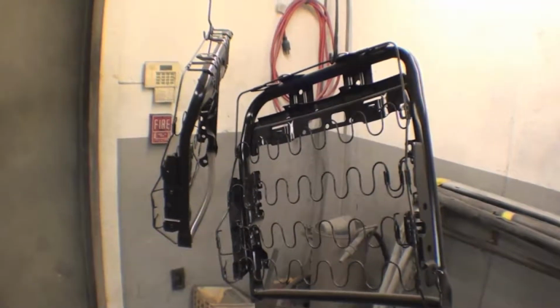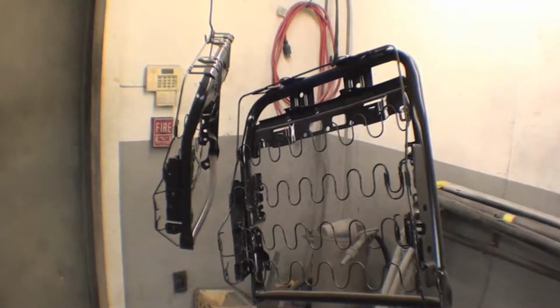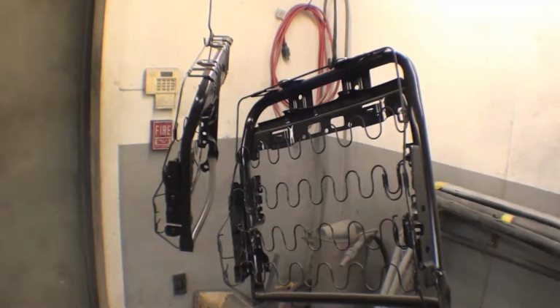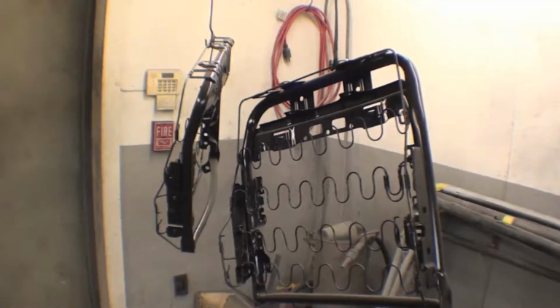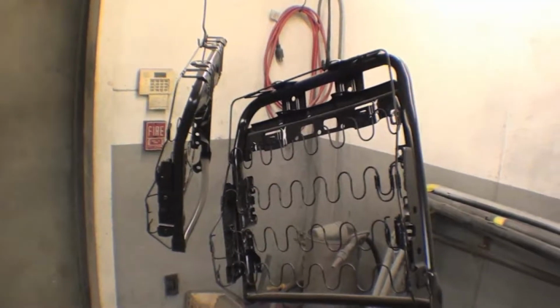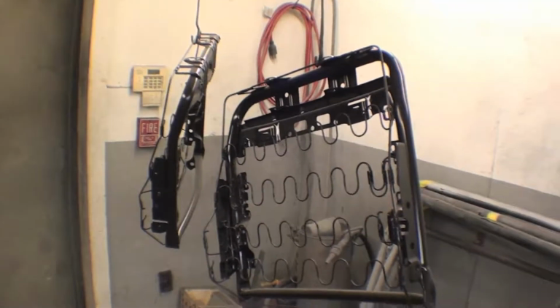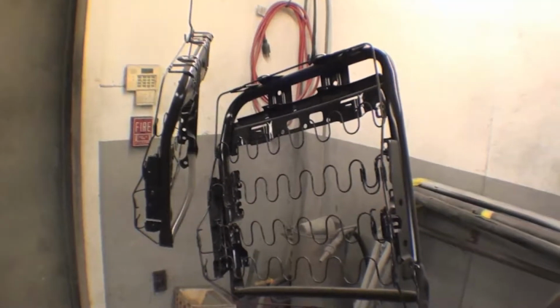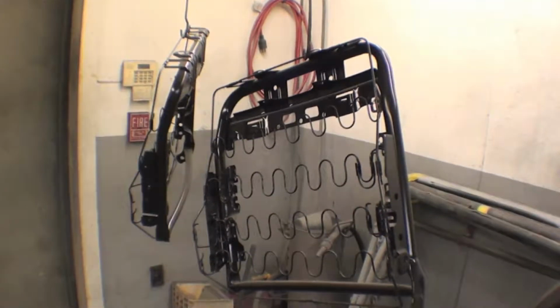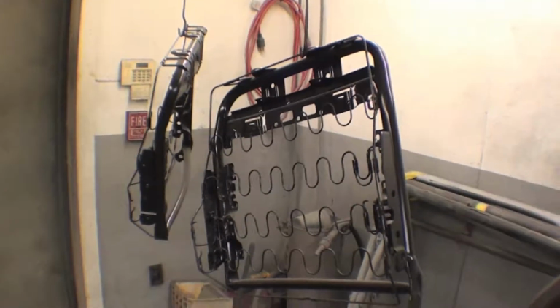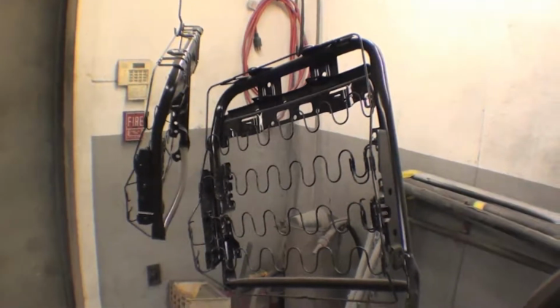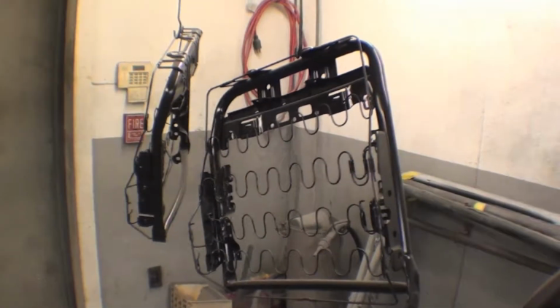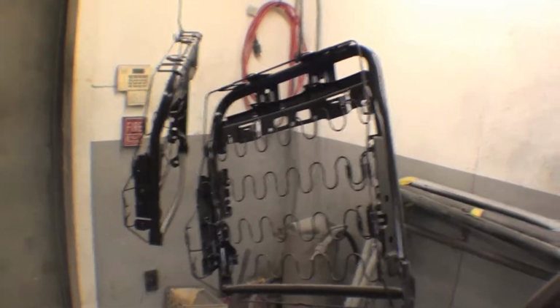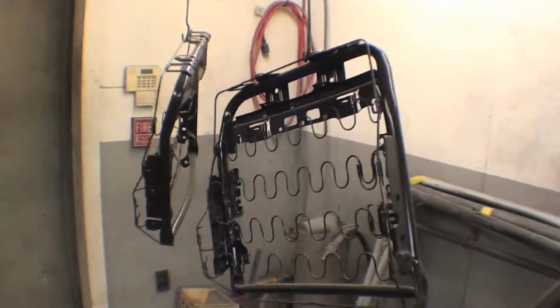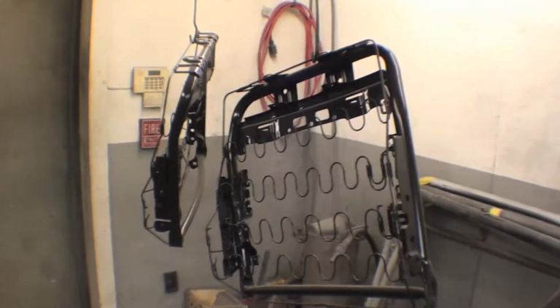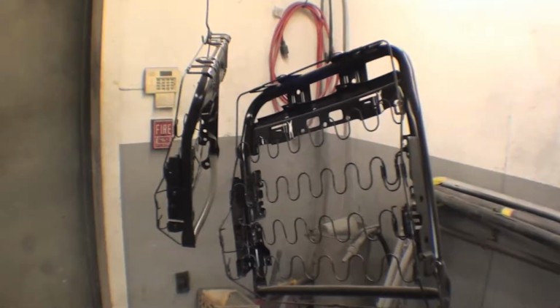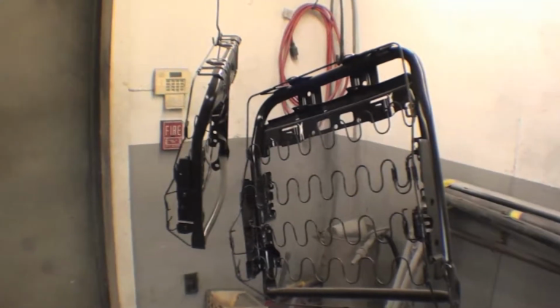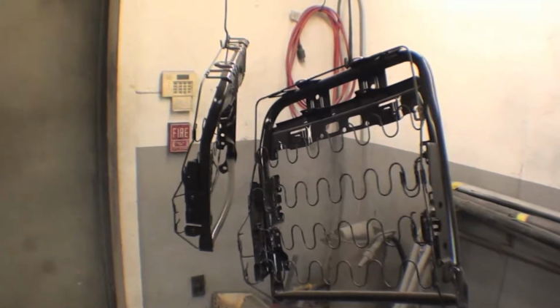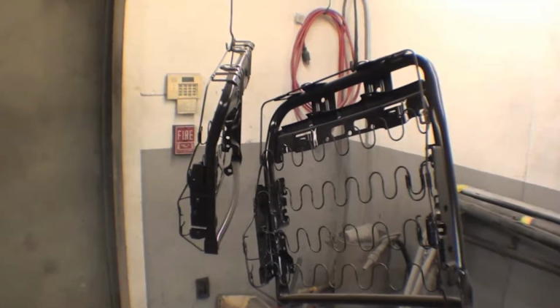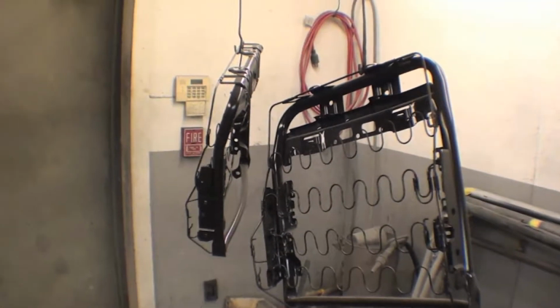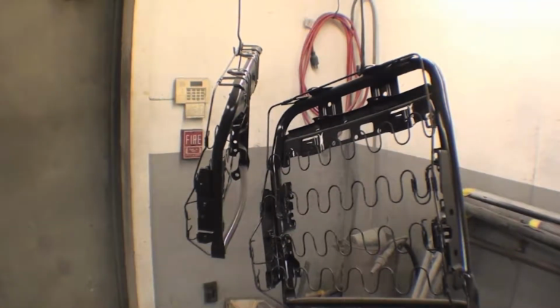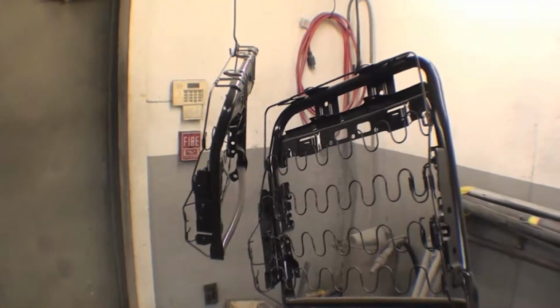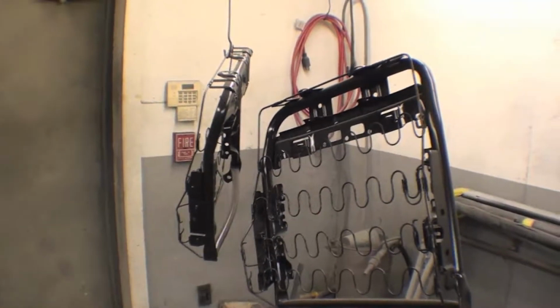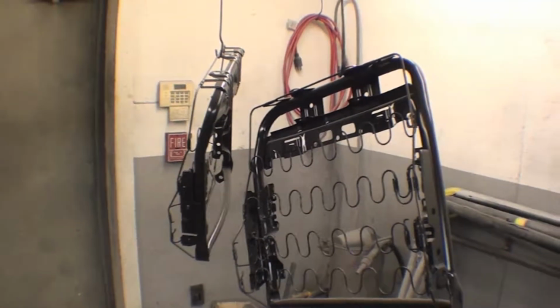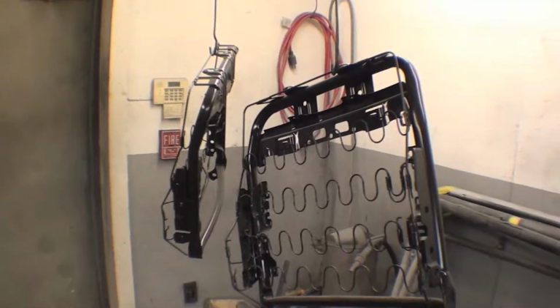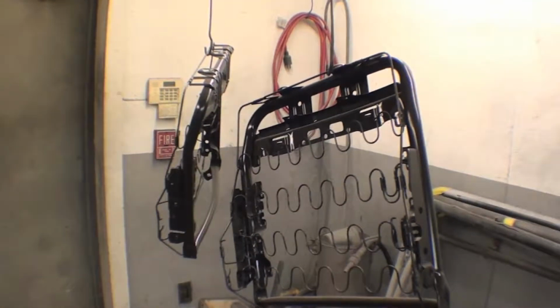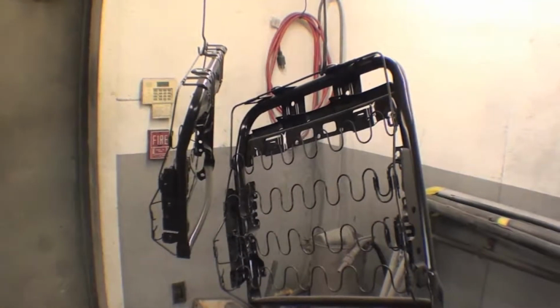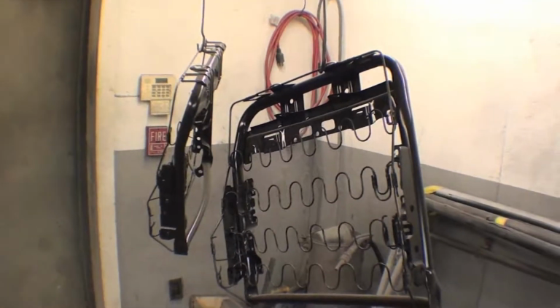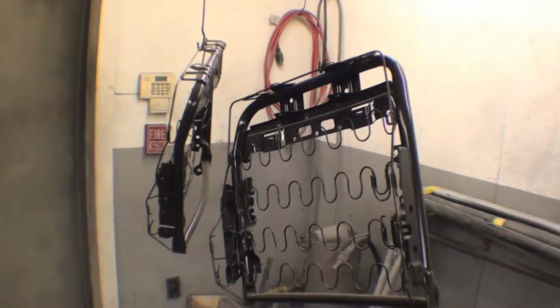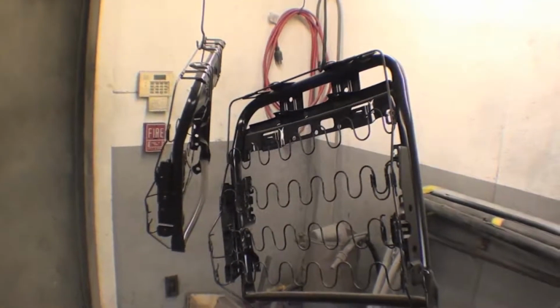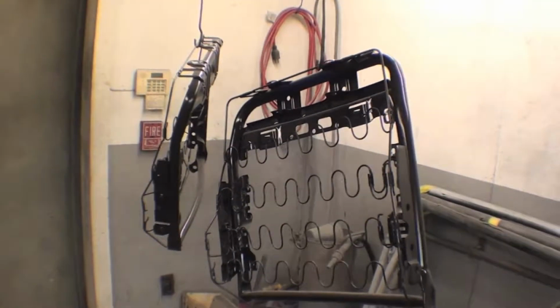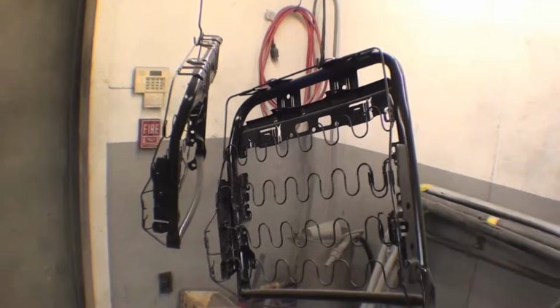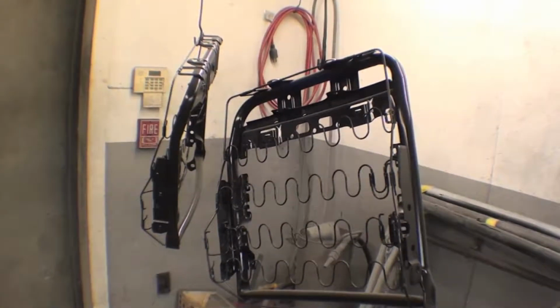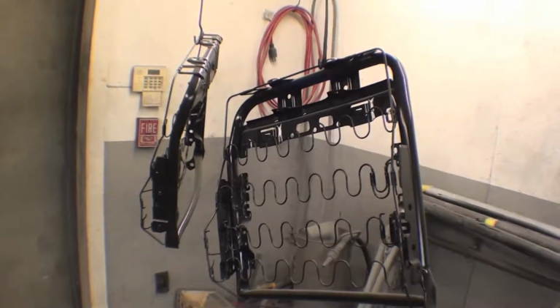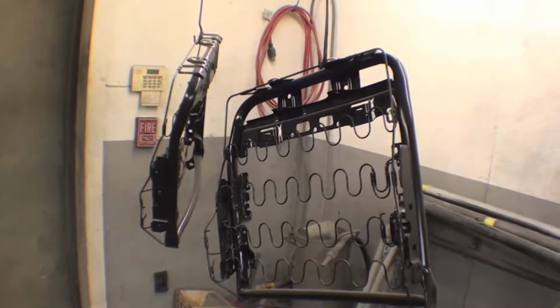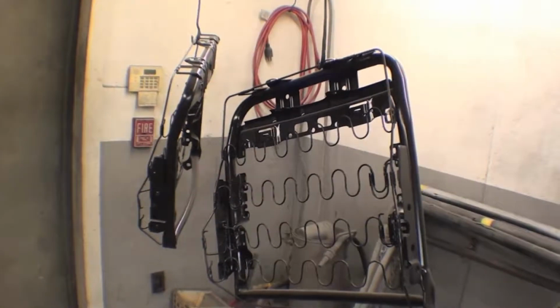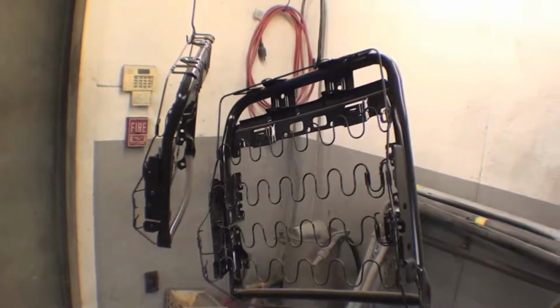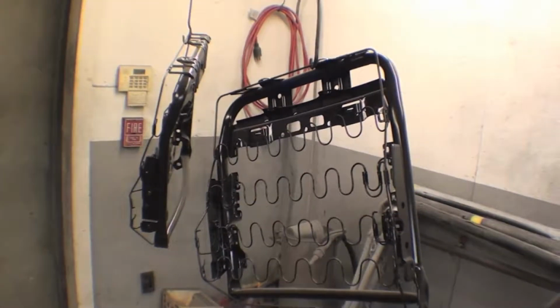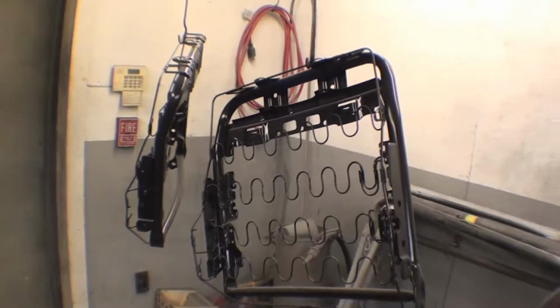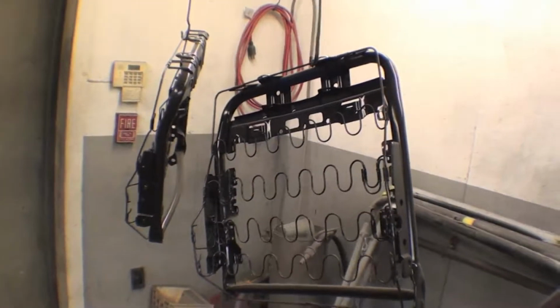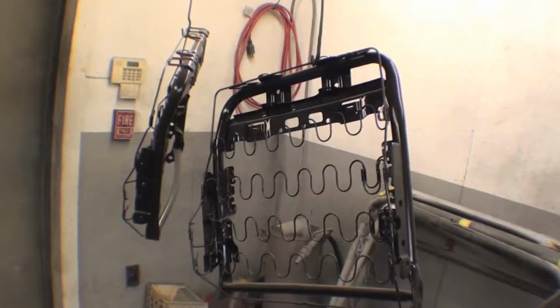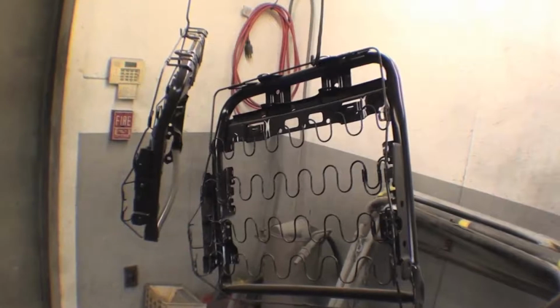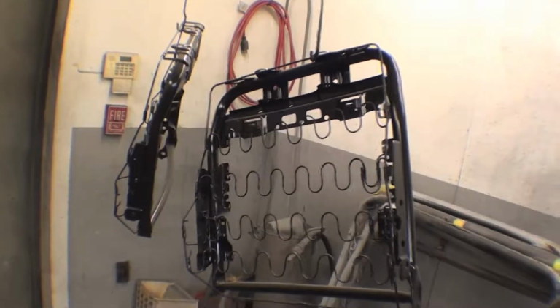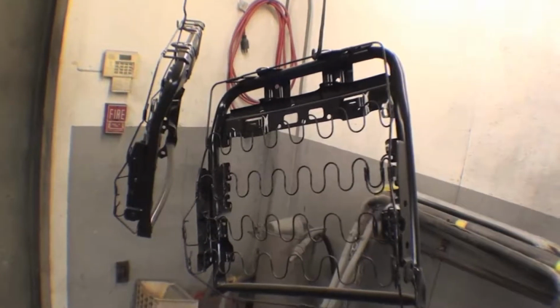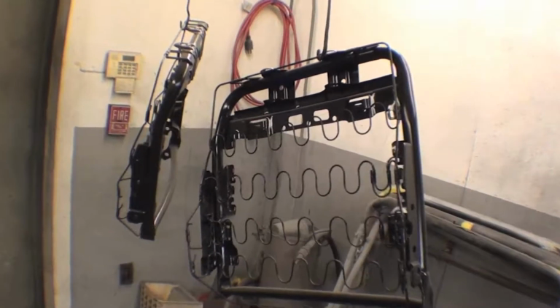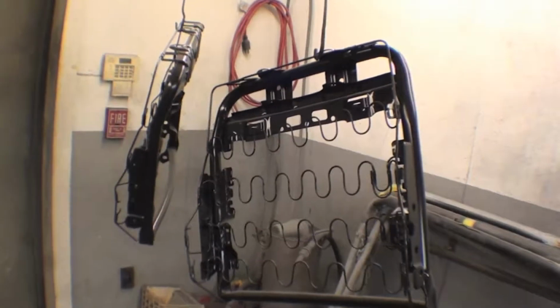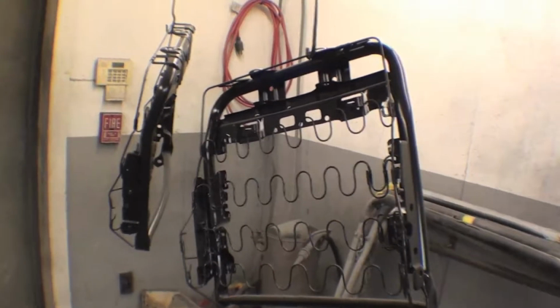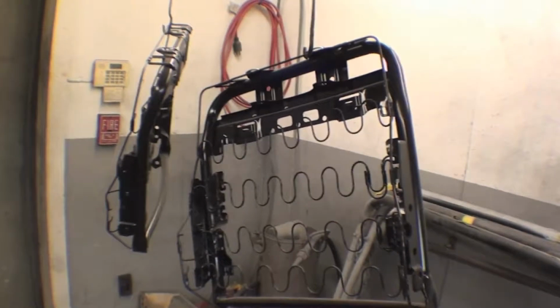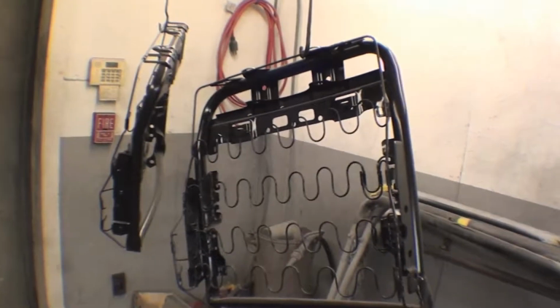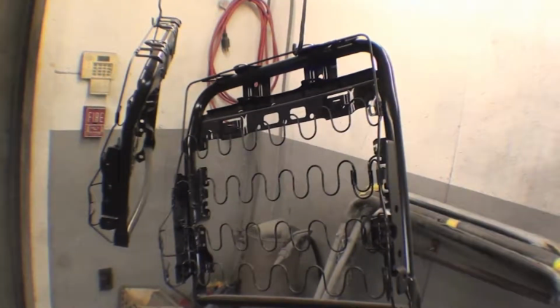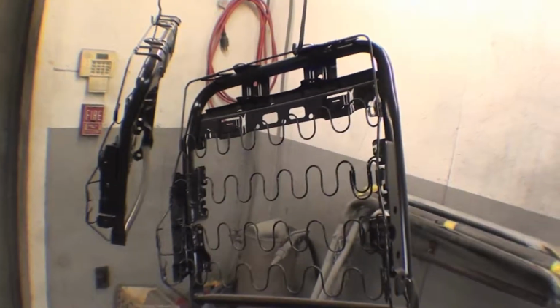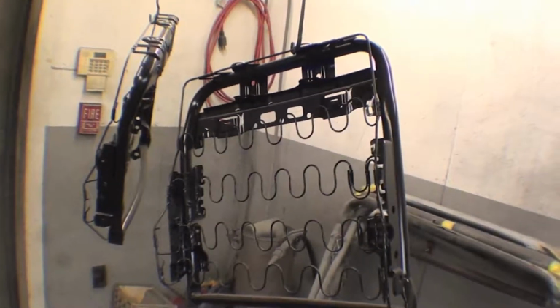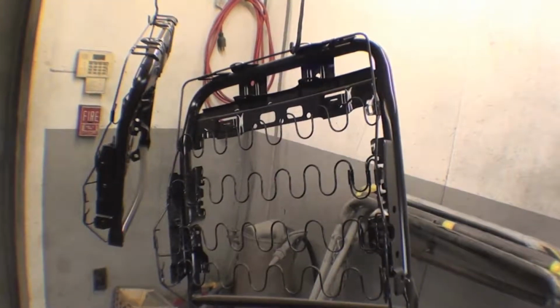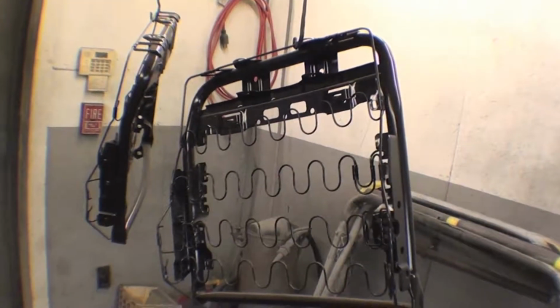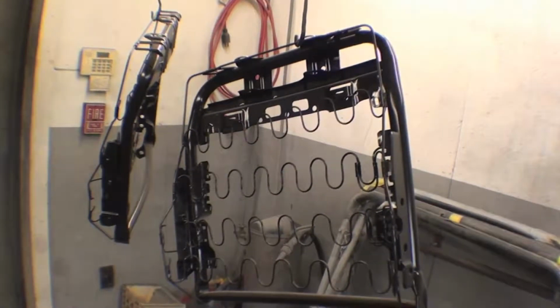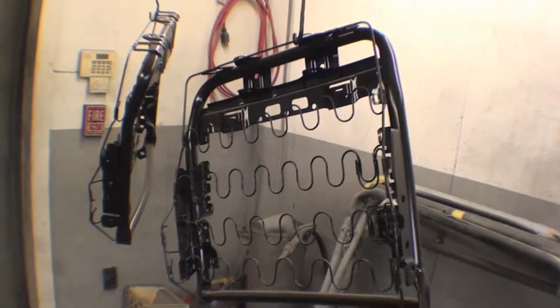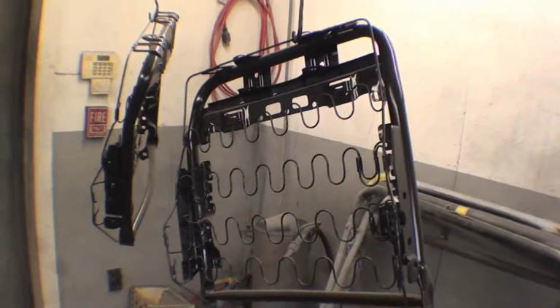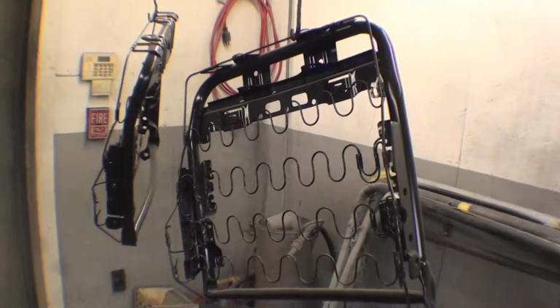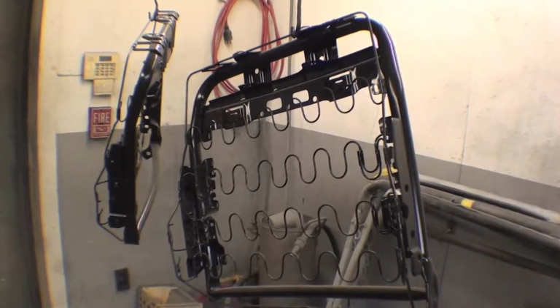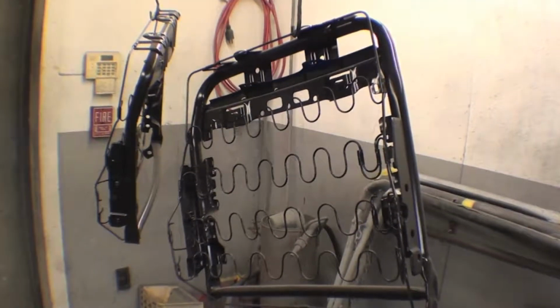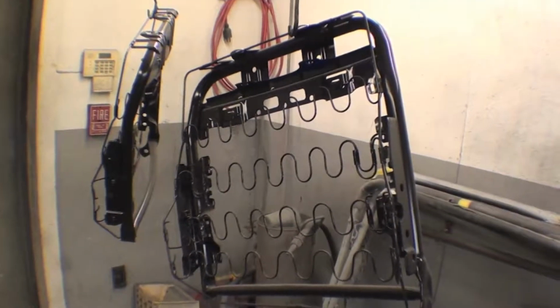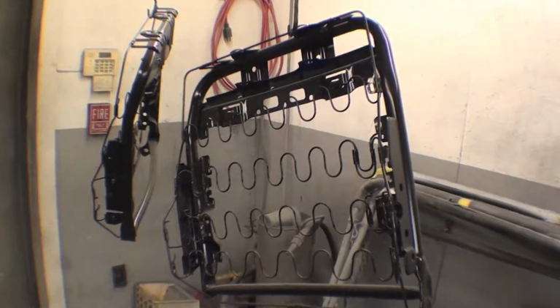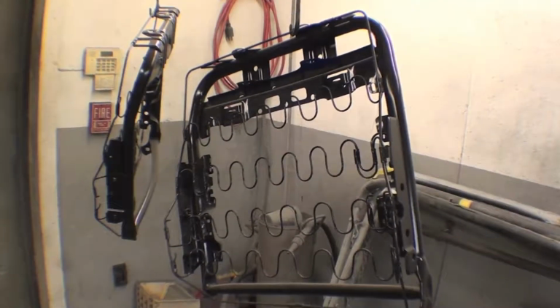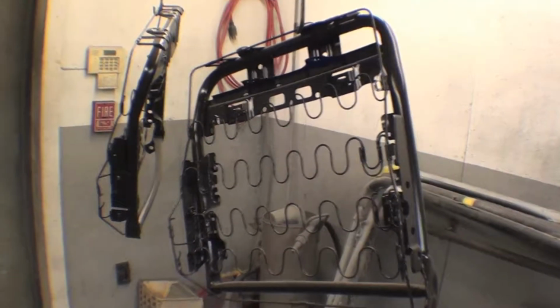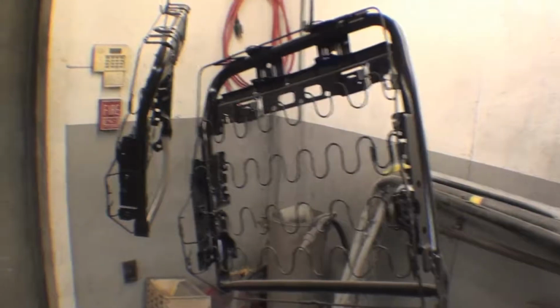Here we have the seat brackets that have been painted up. These are for the back of the back seats. The bottoms have already been done.